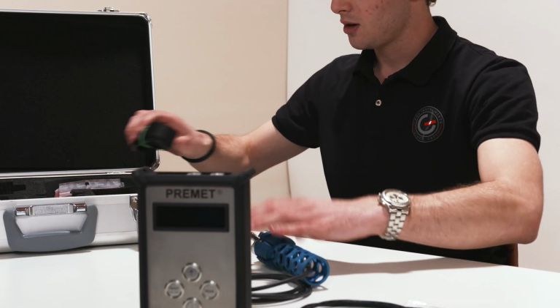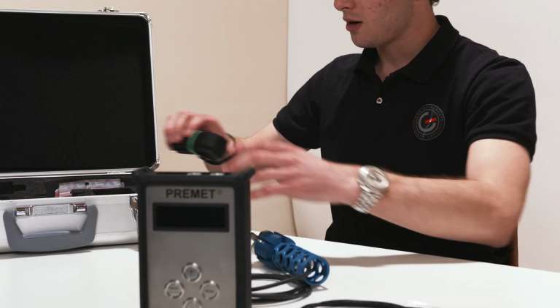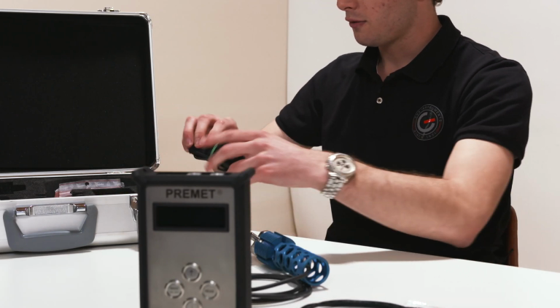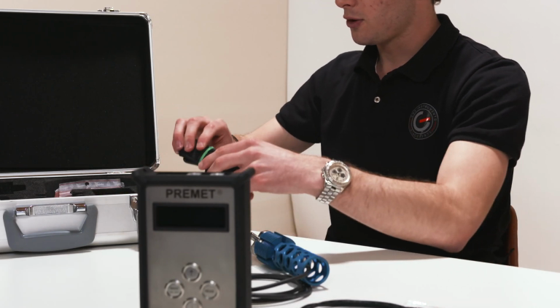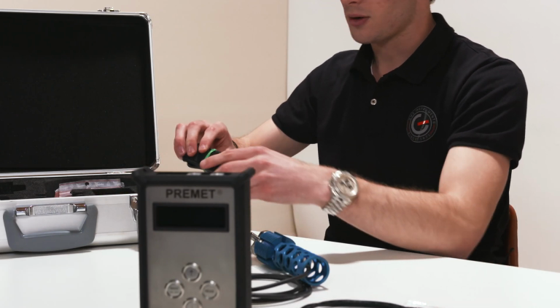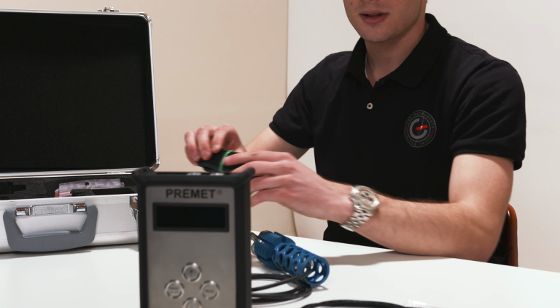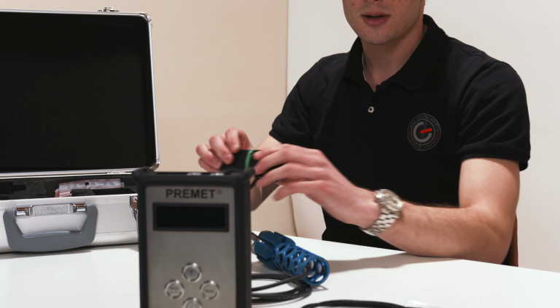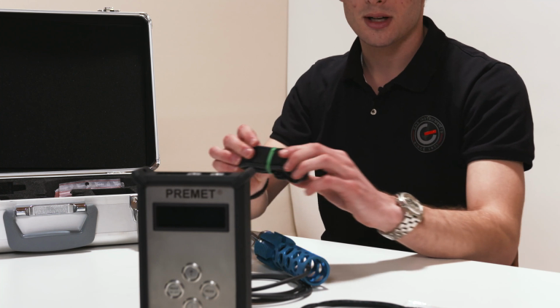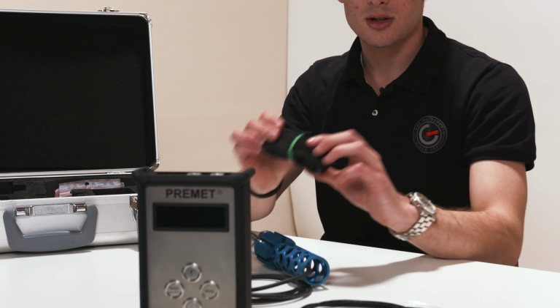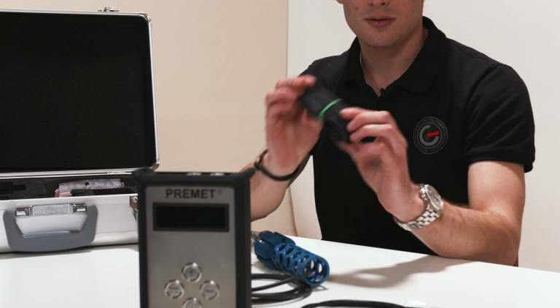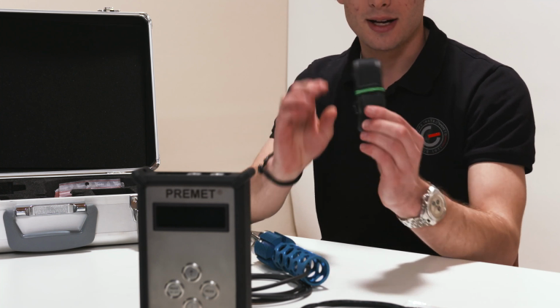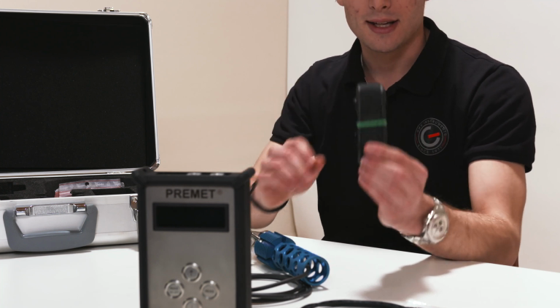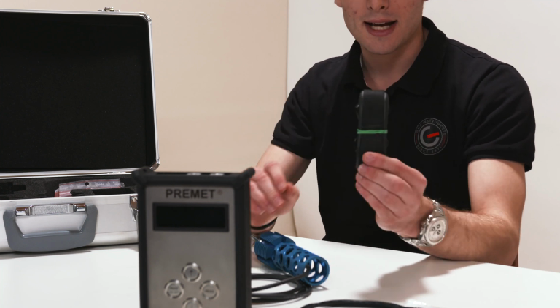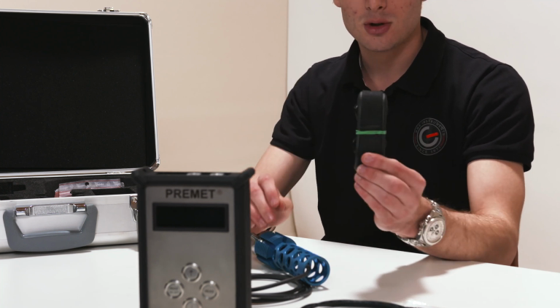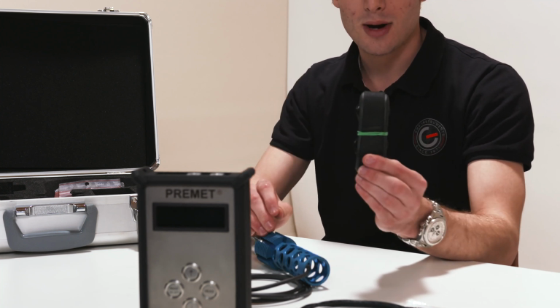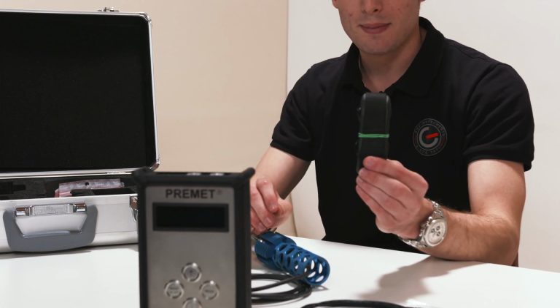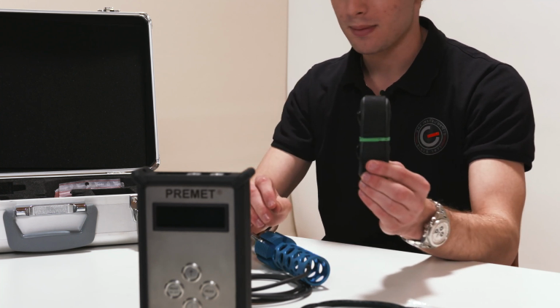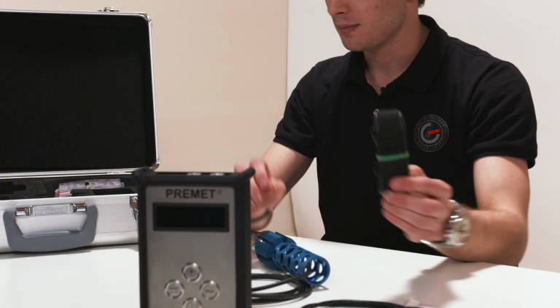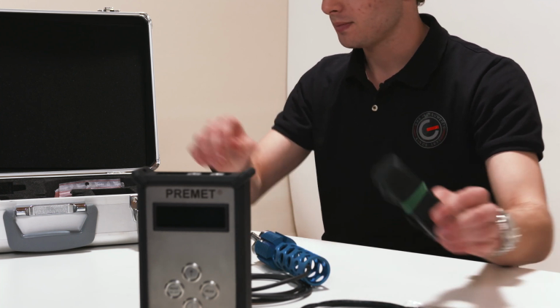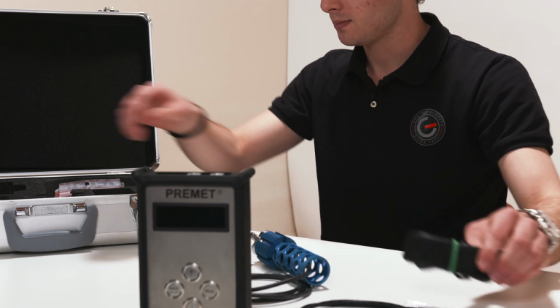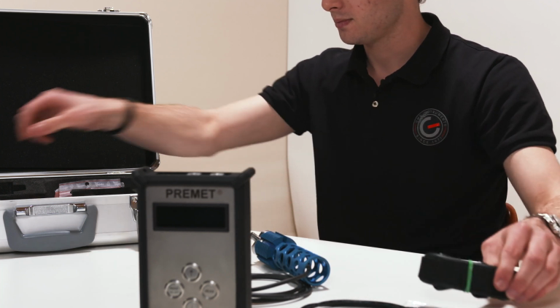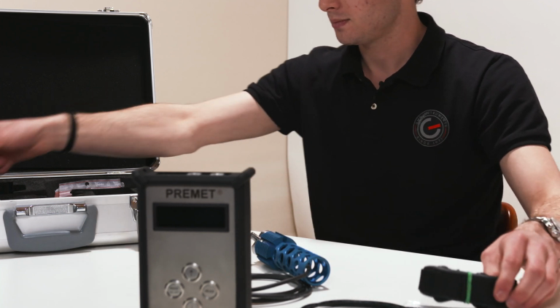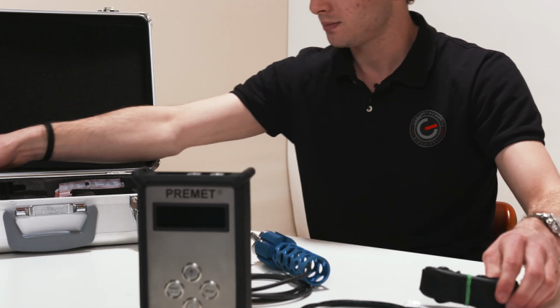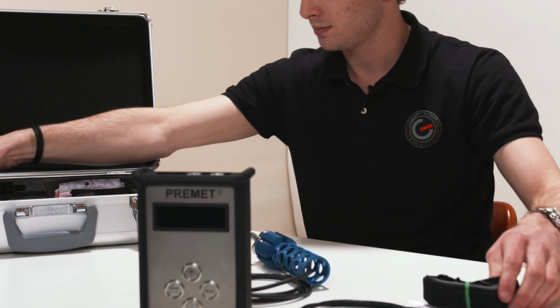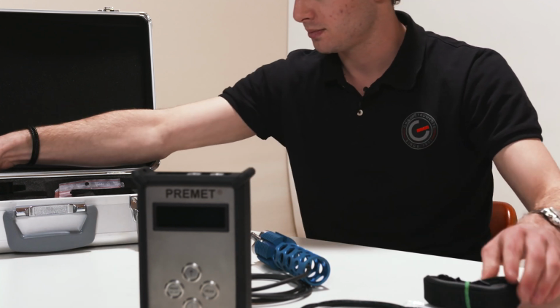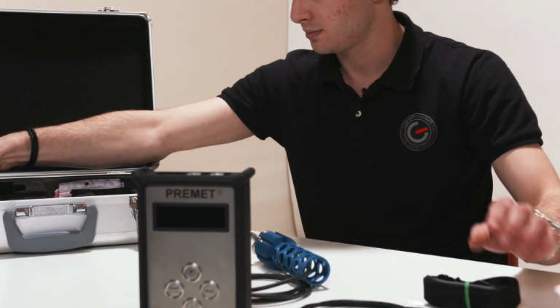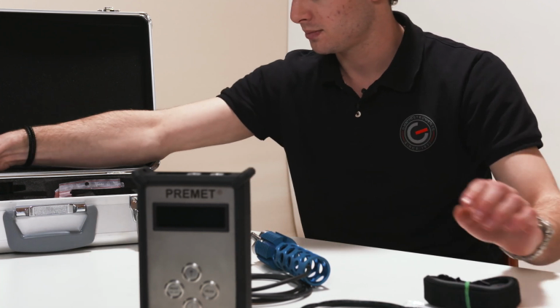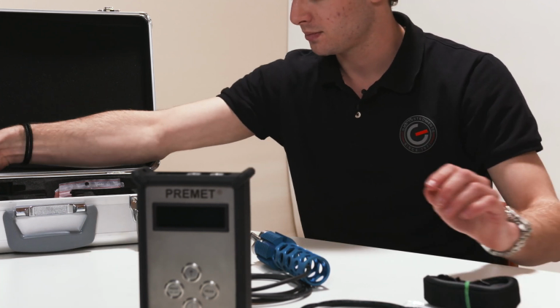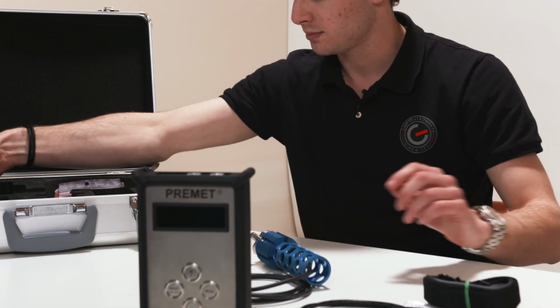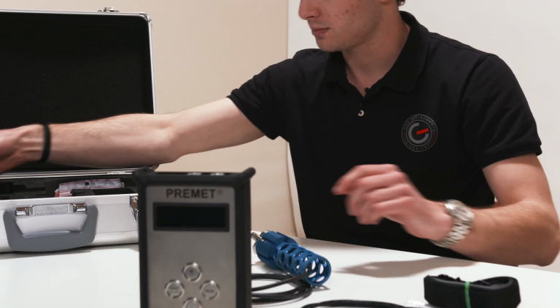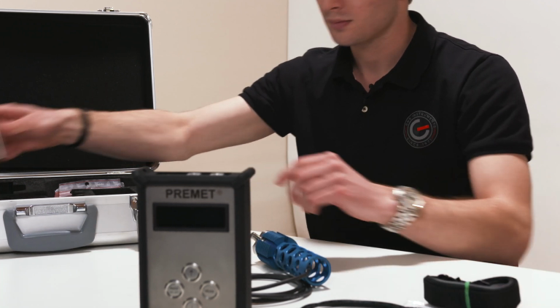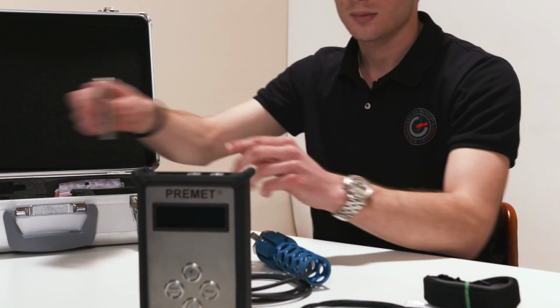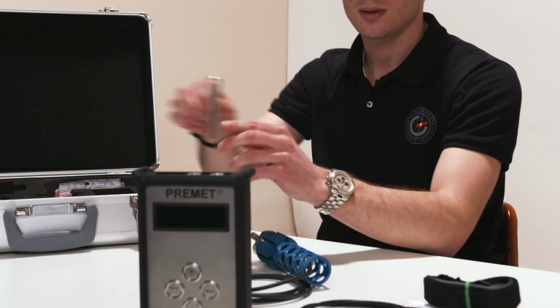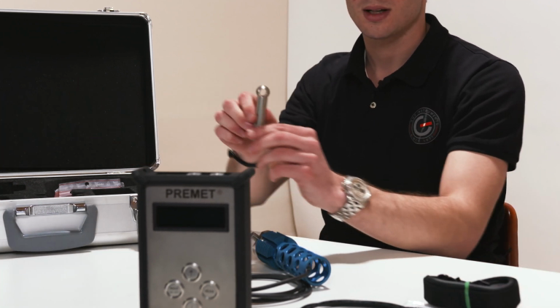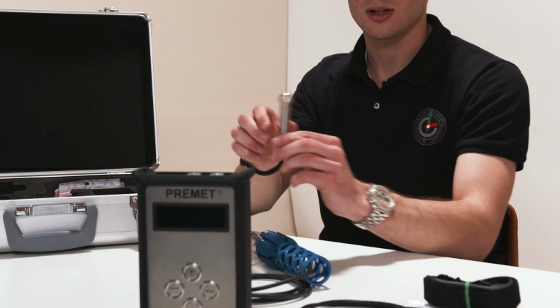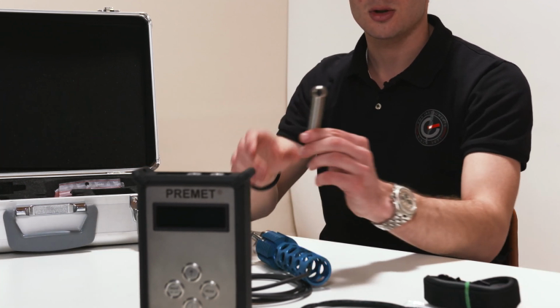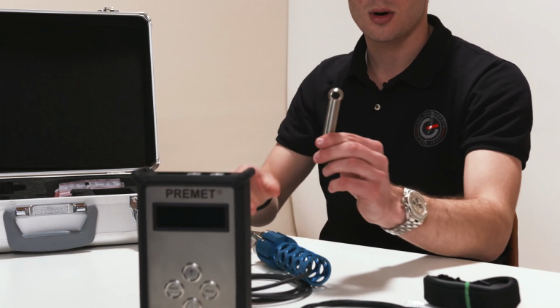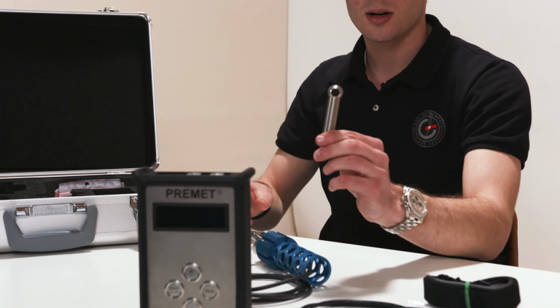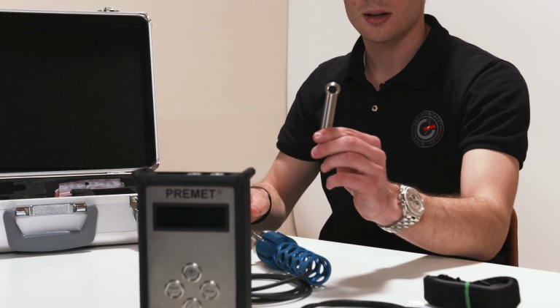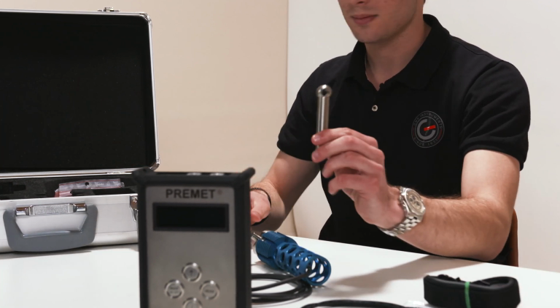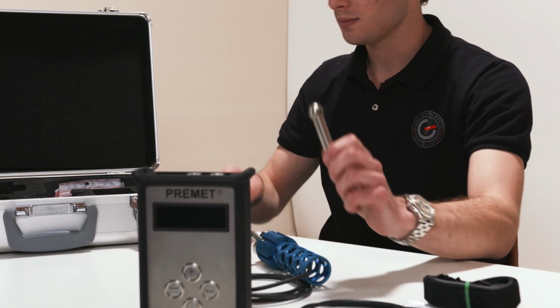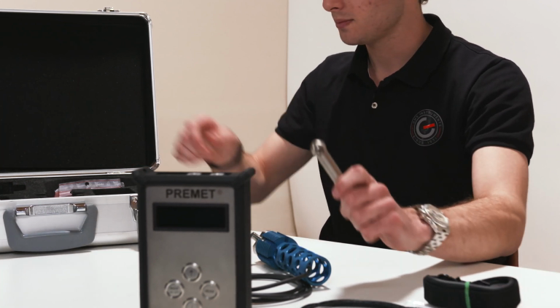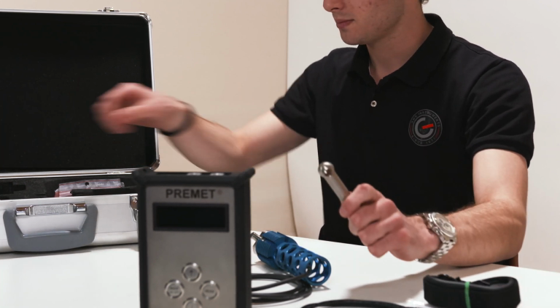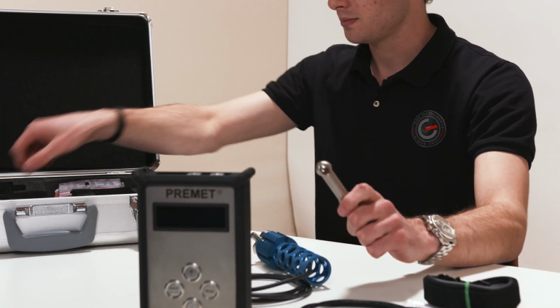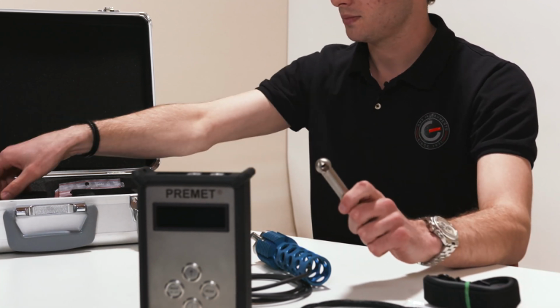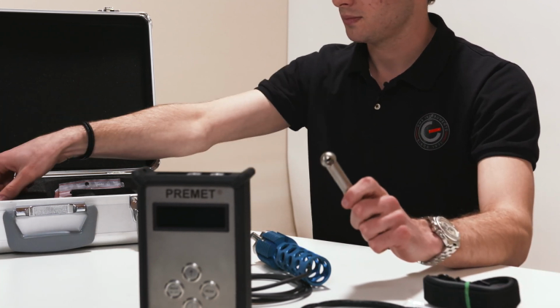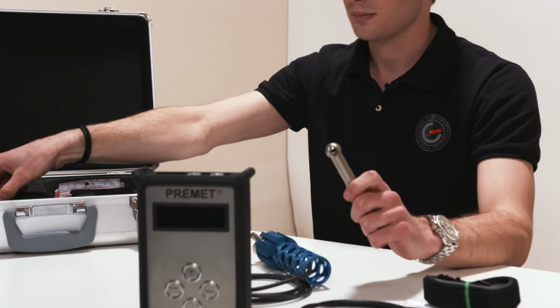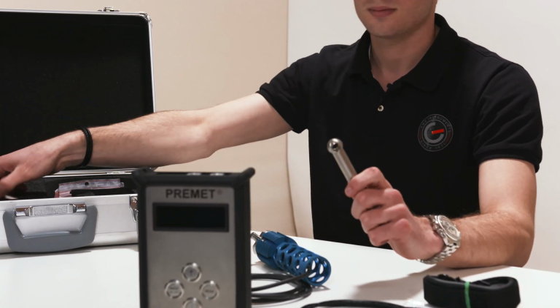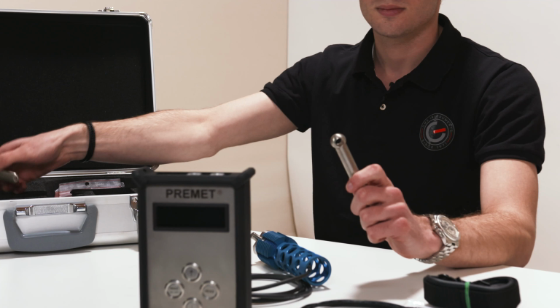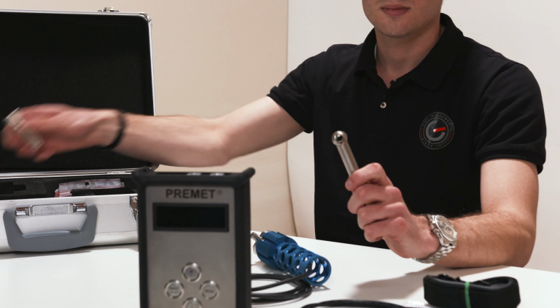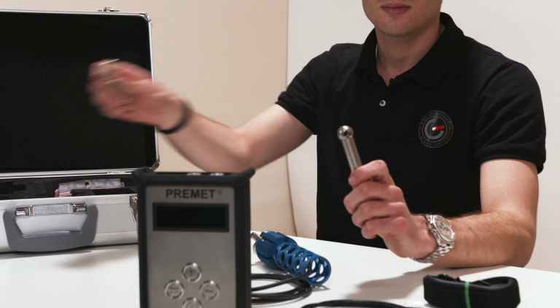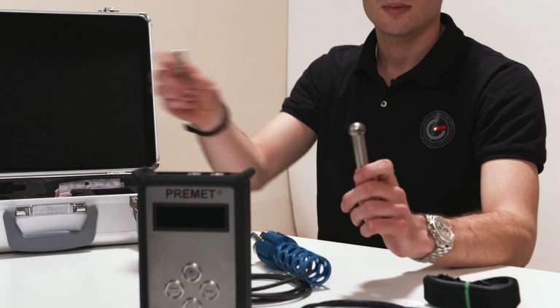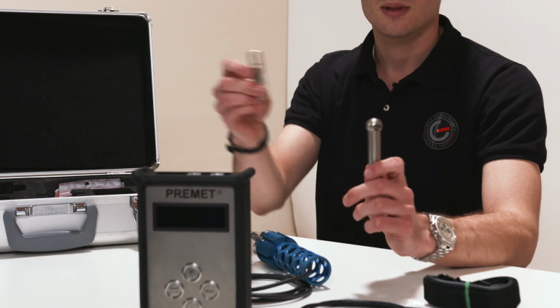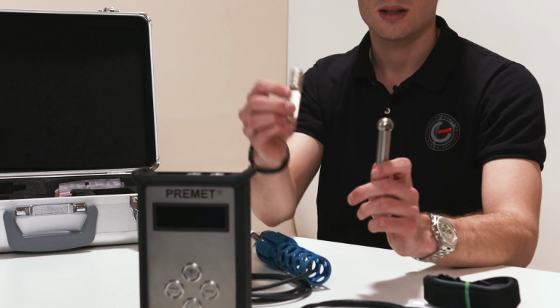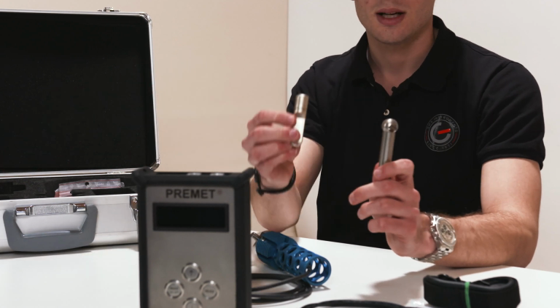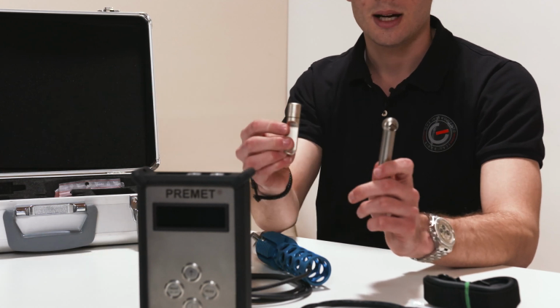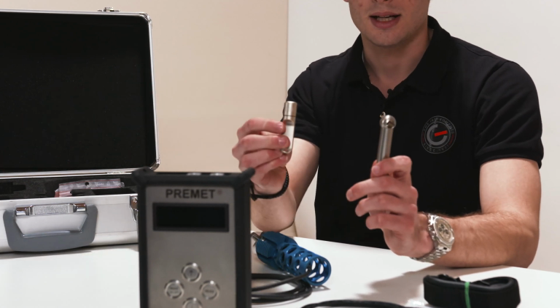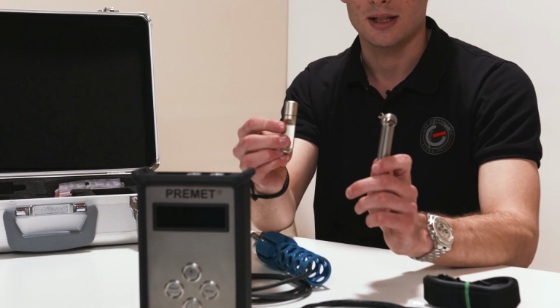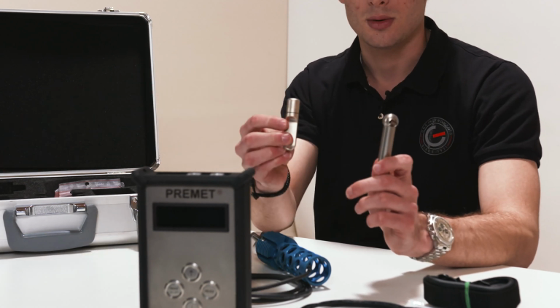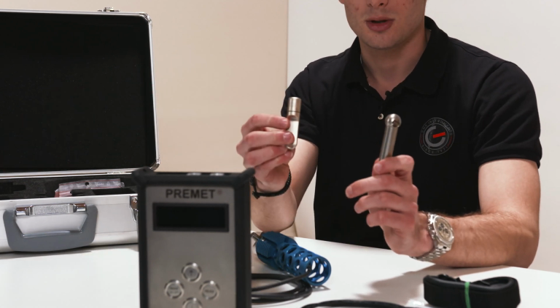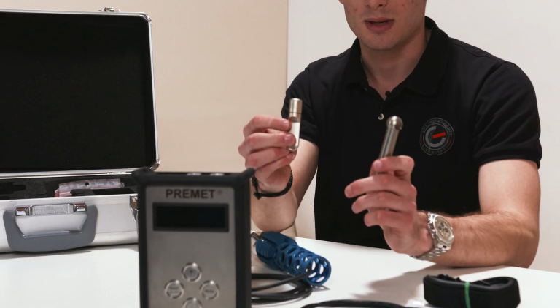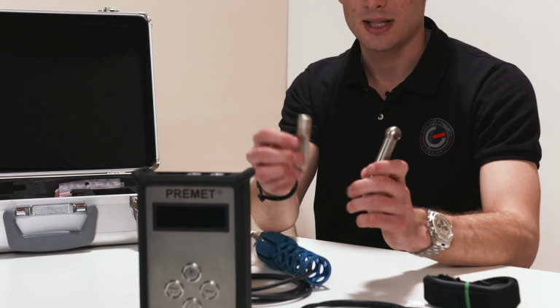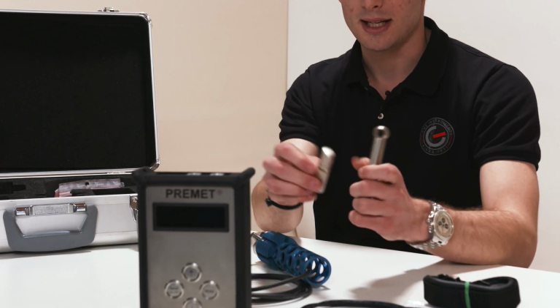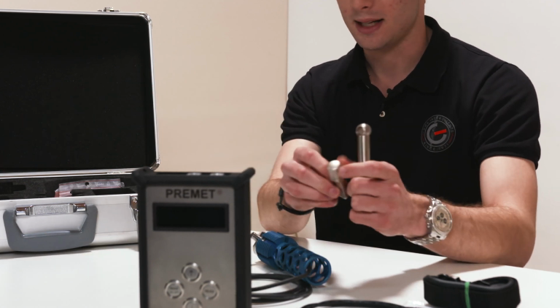Further on you can also find a neck strap, a torque, and a USB stick.